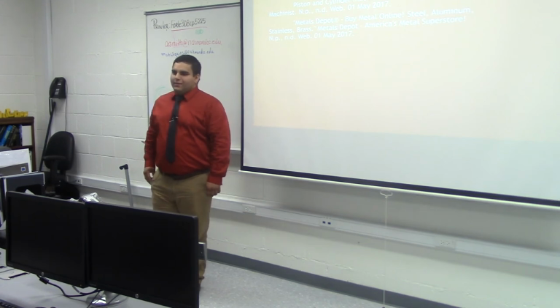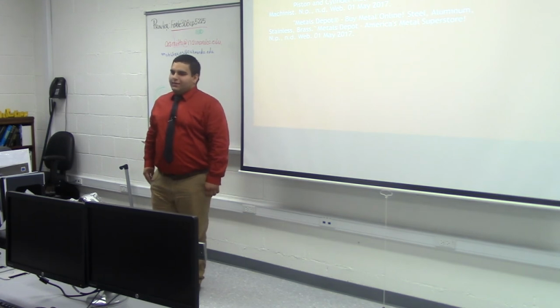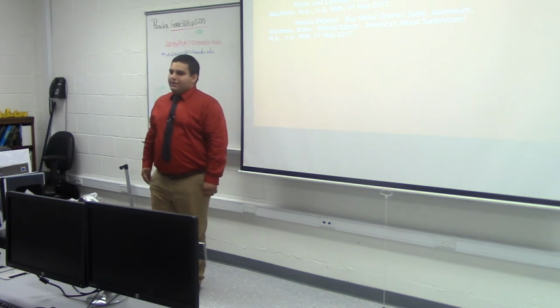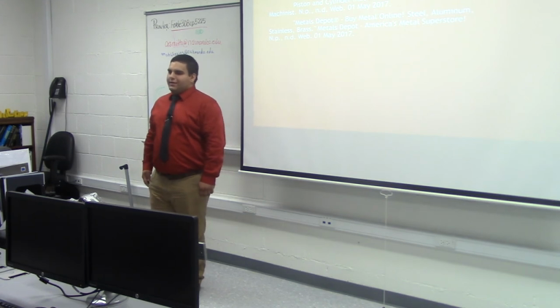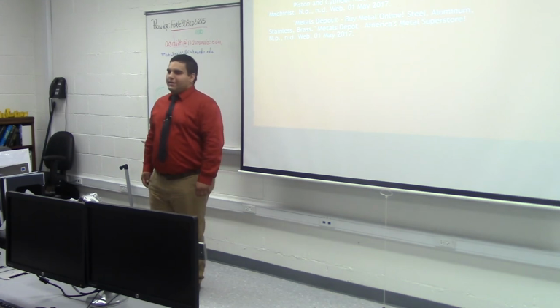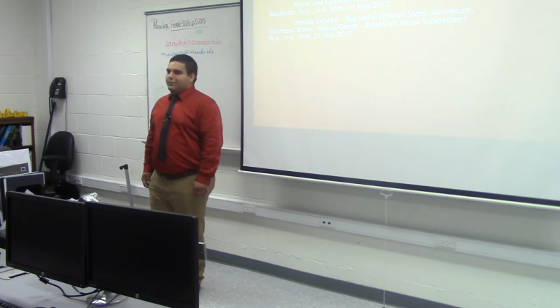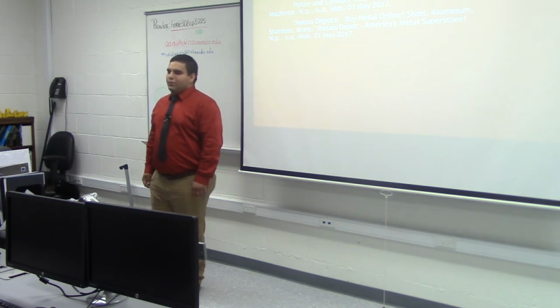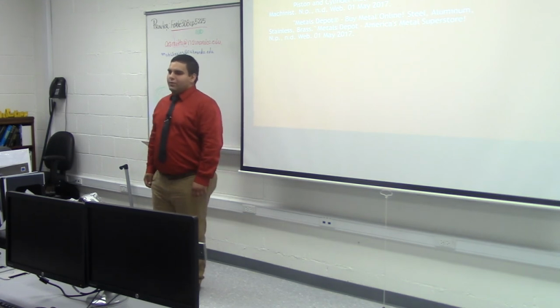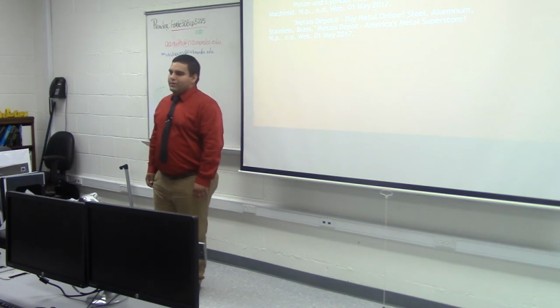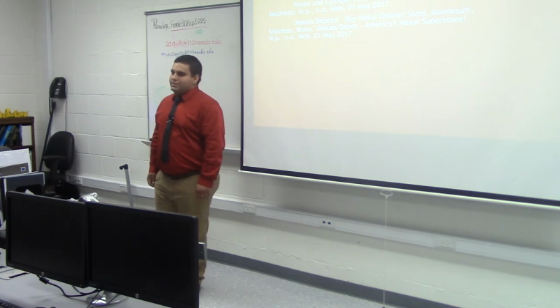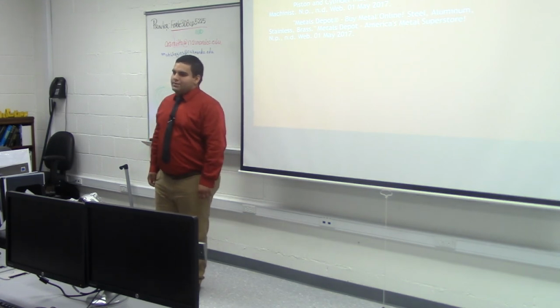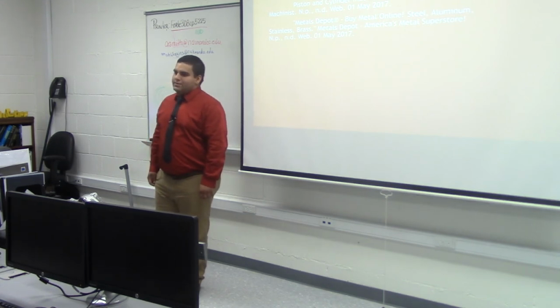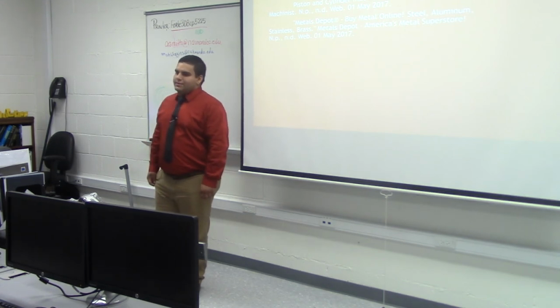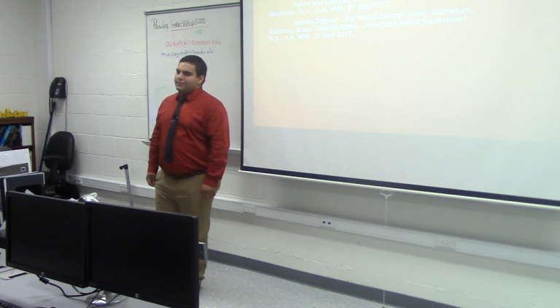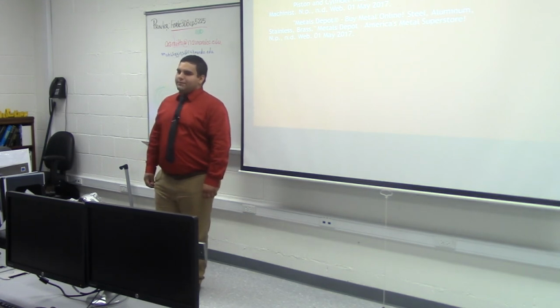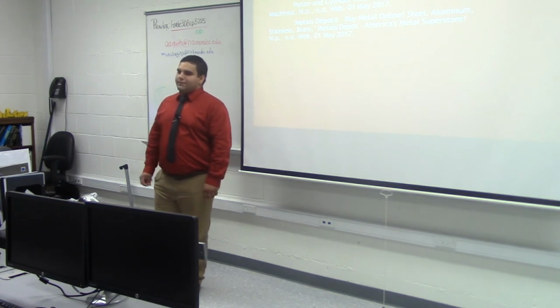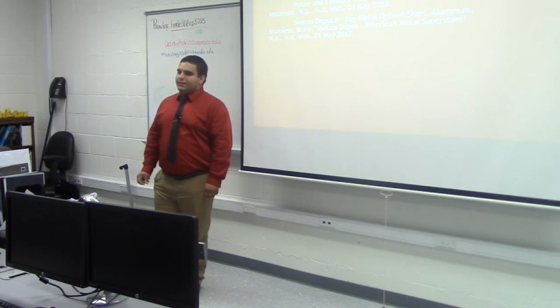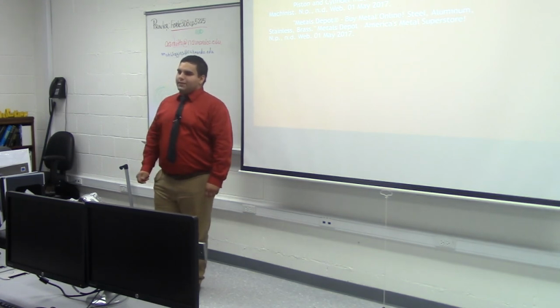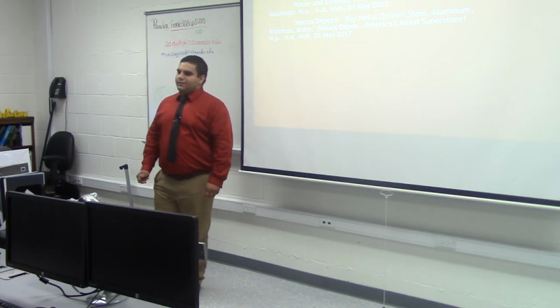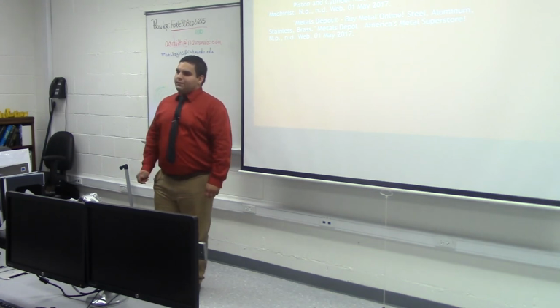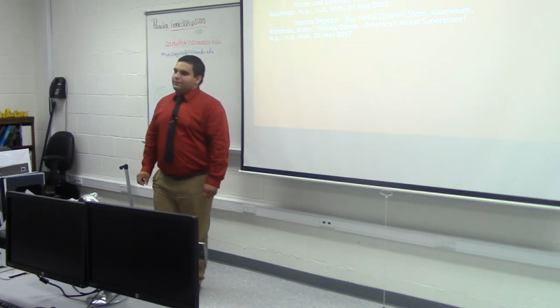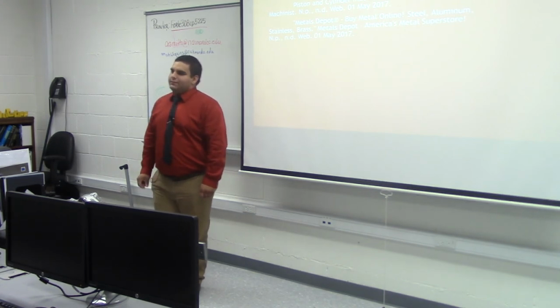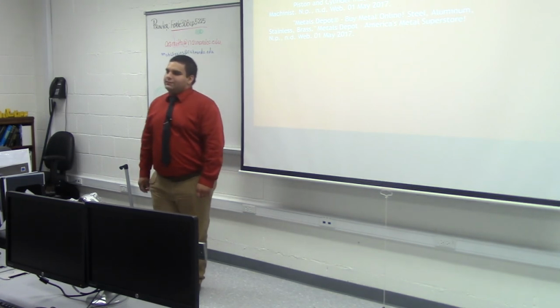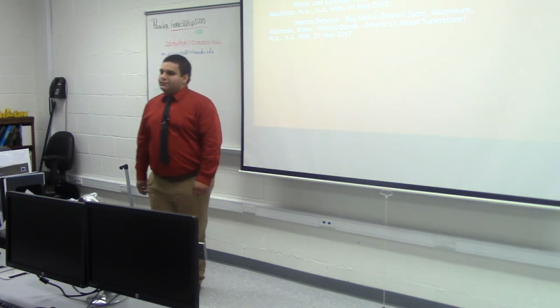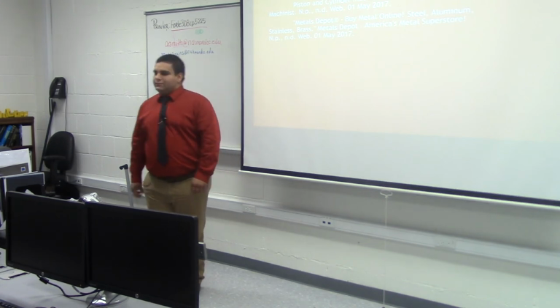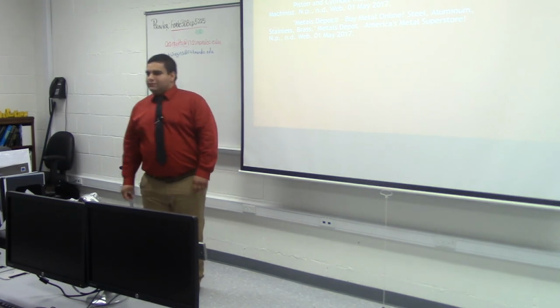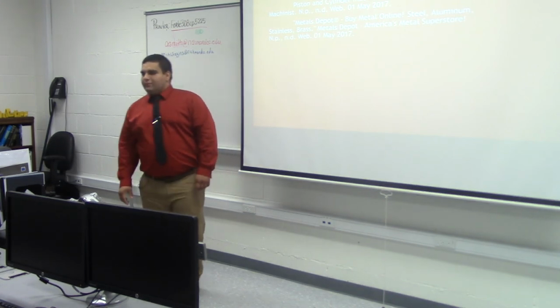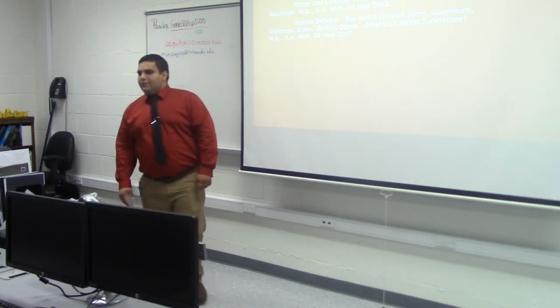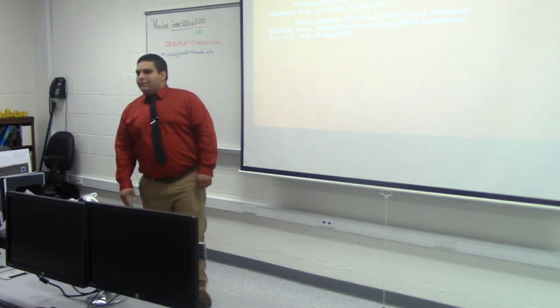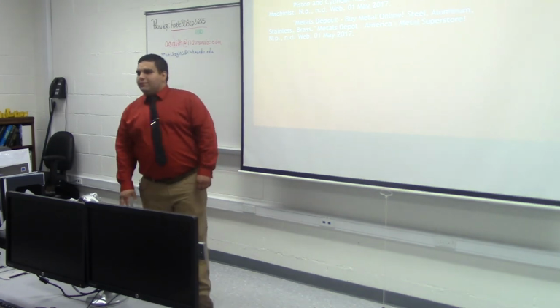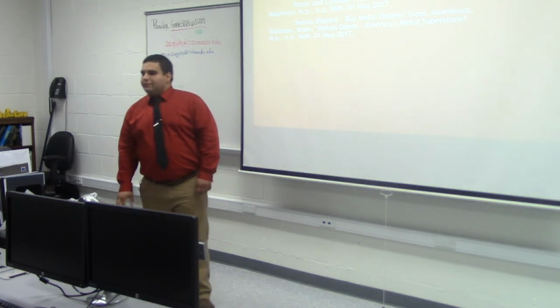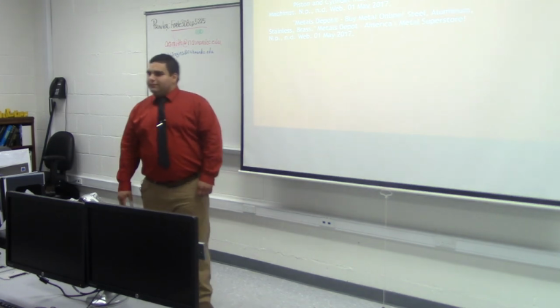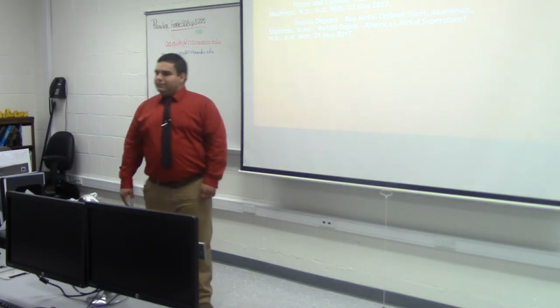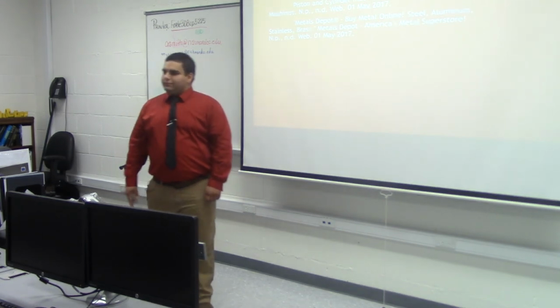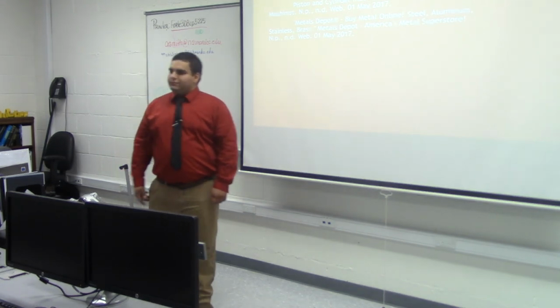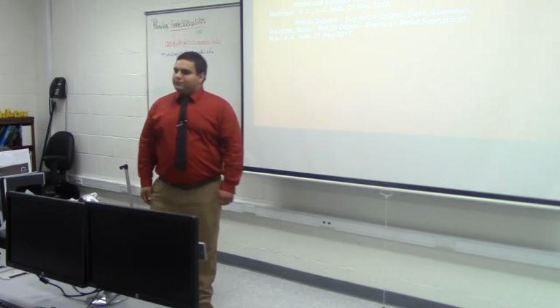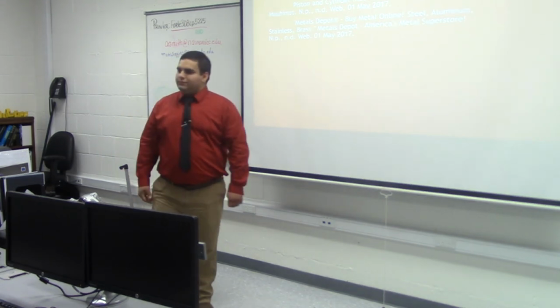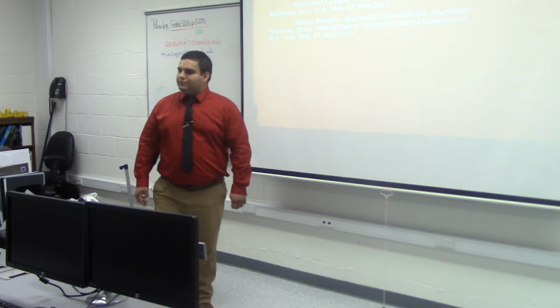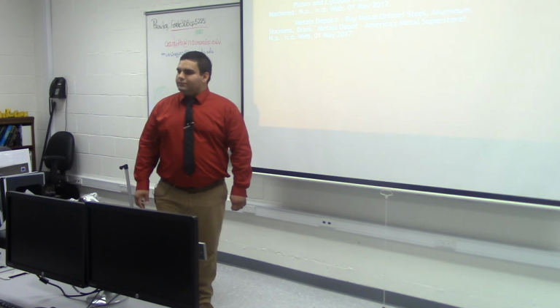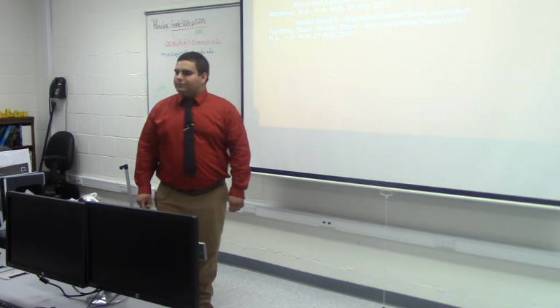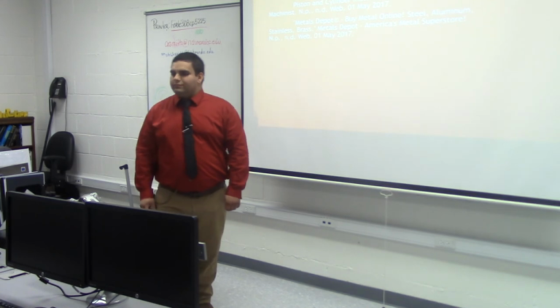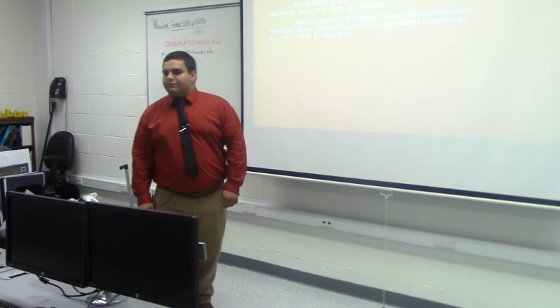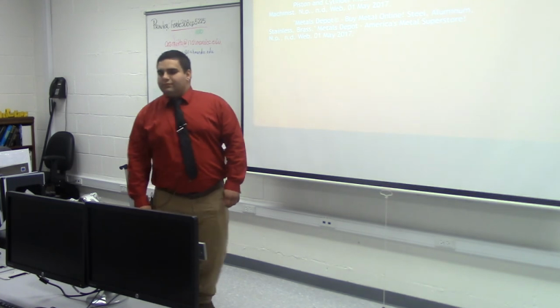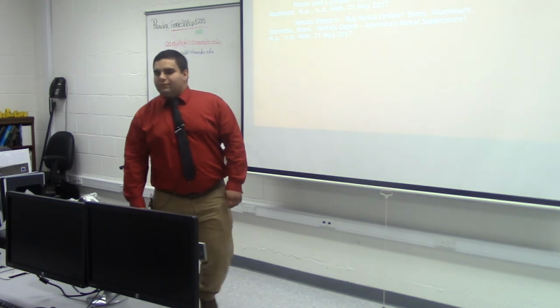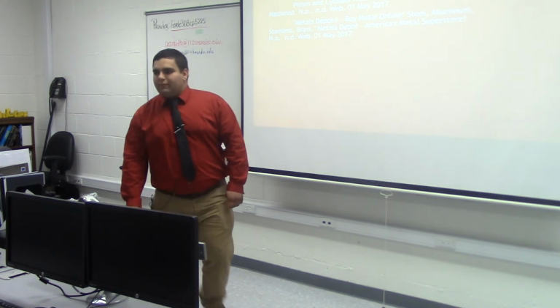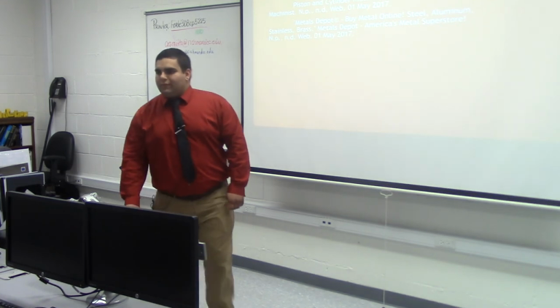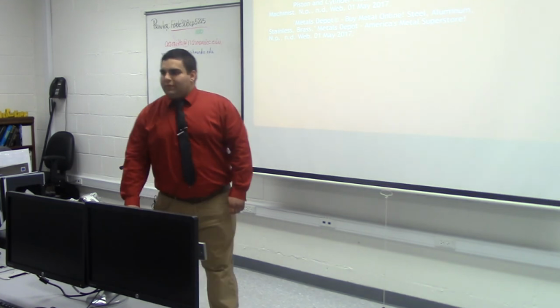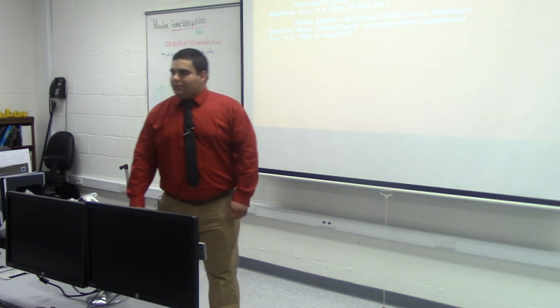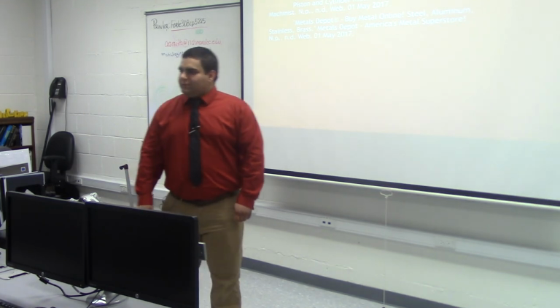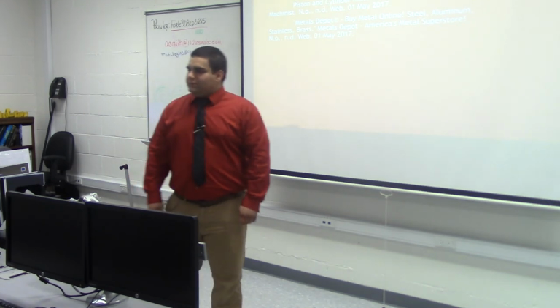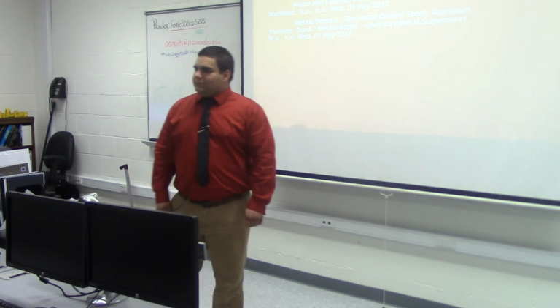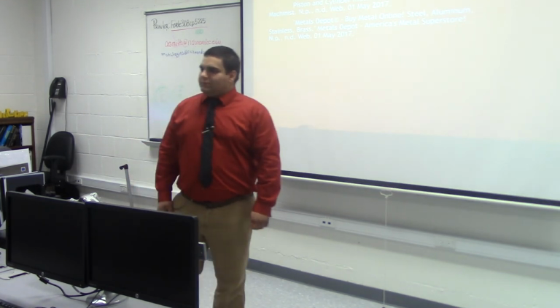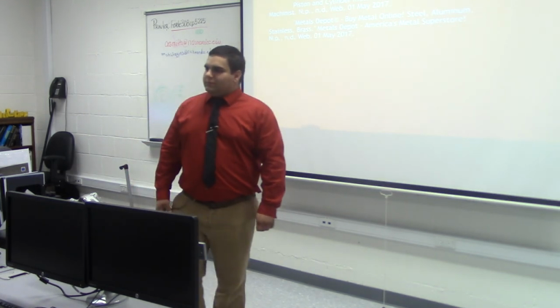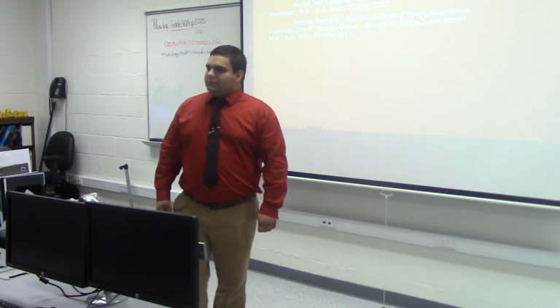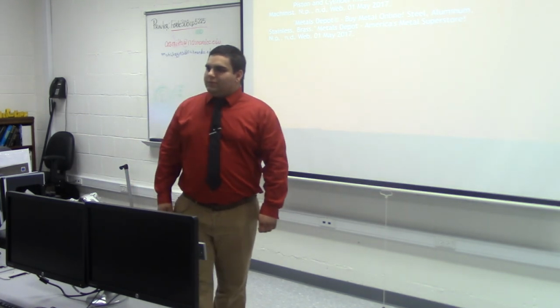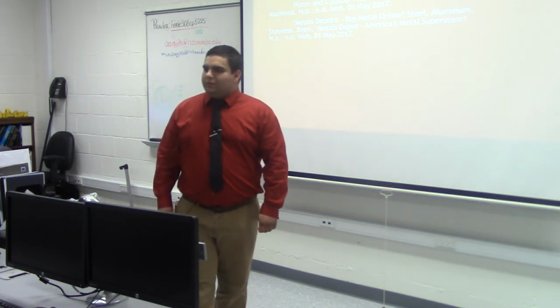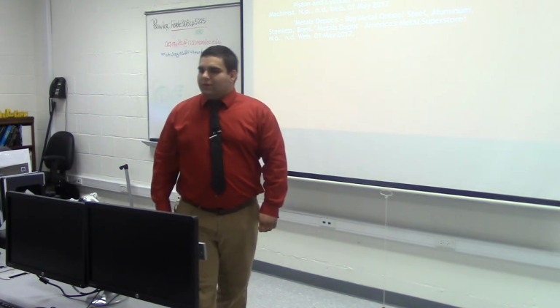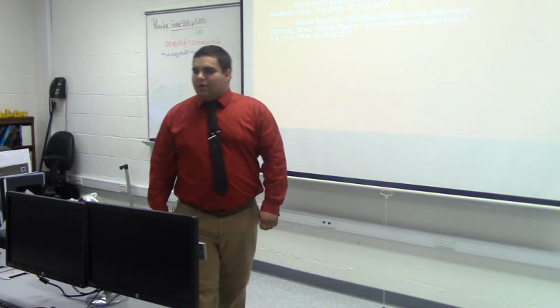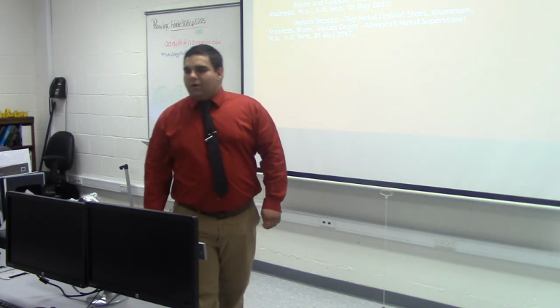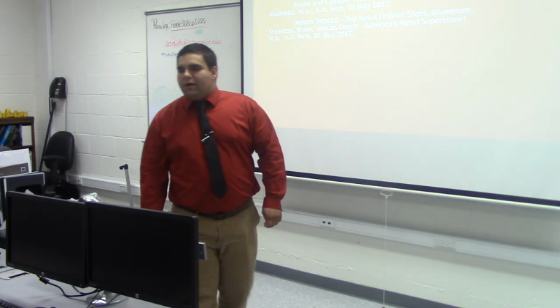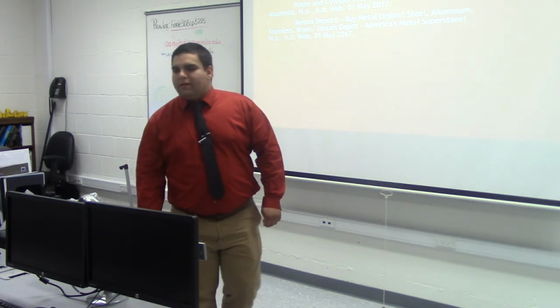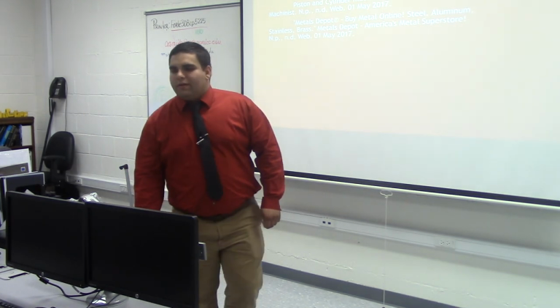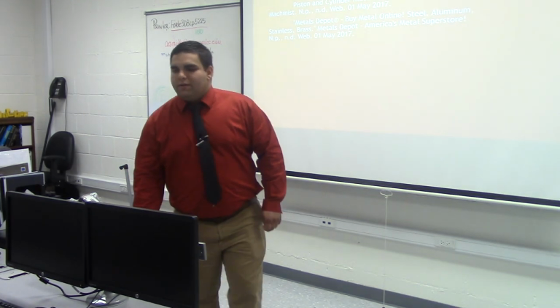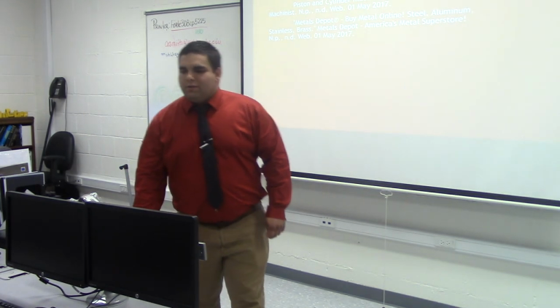Any more questions? All right, thank you.